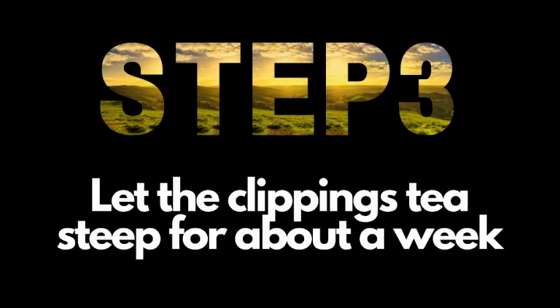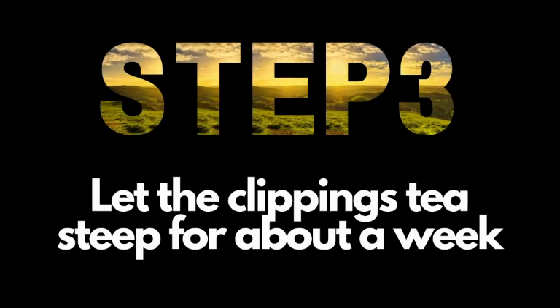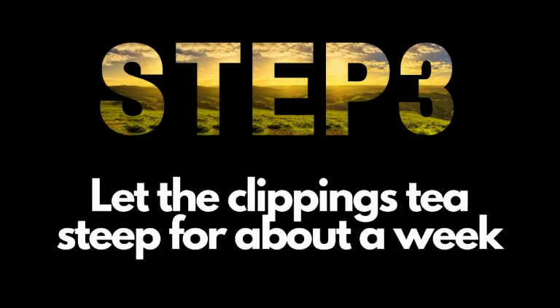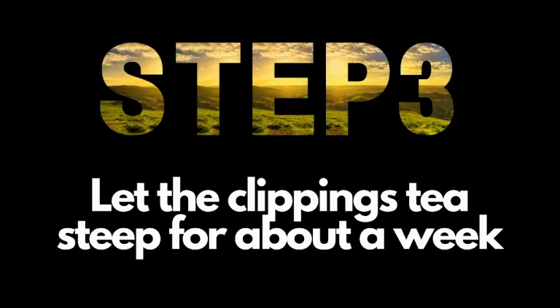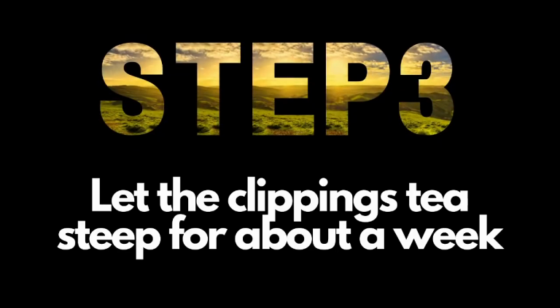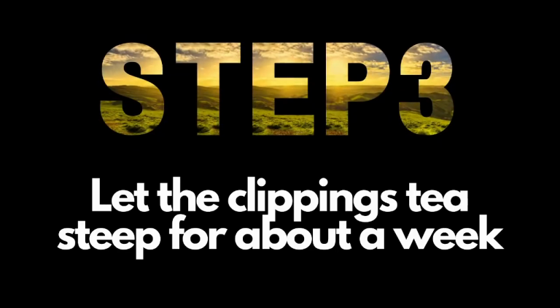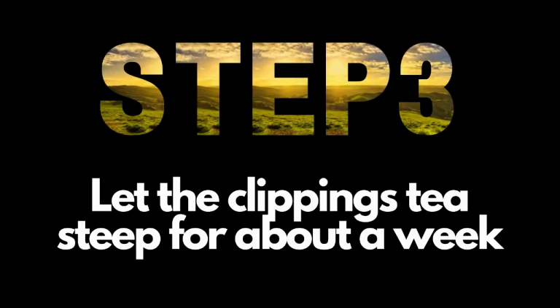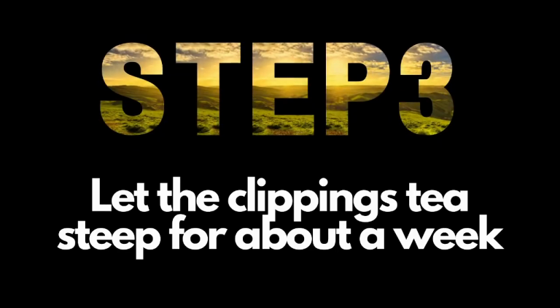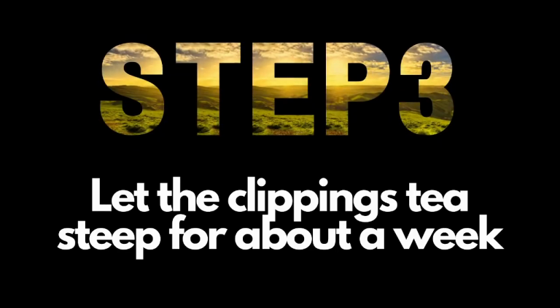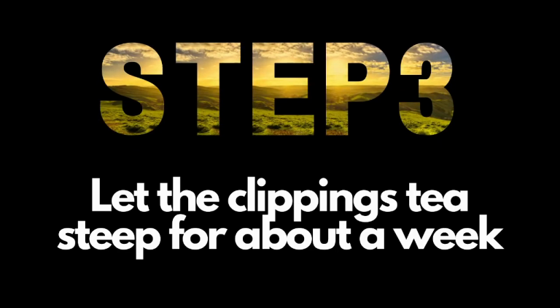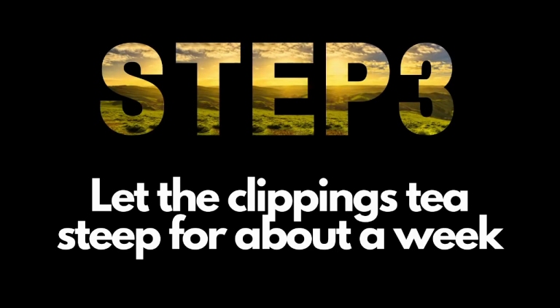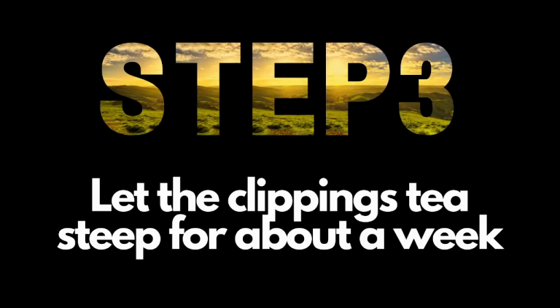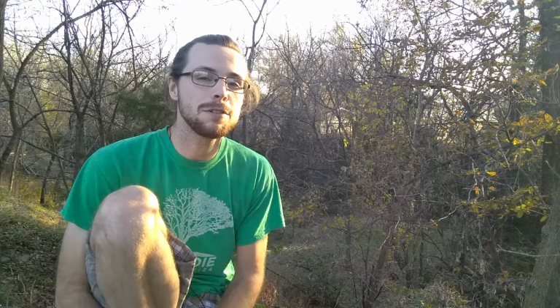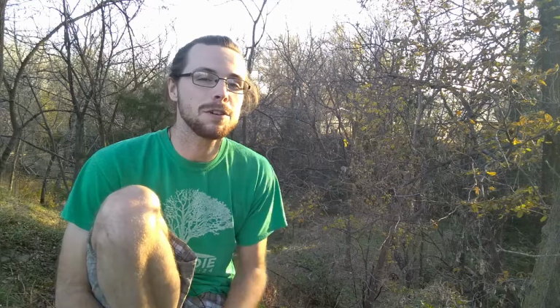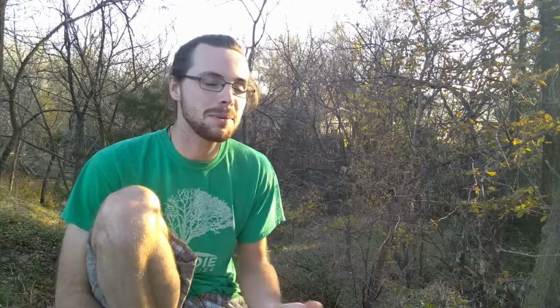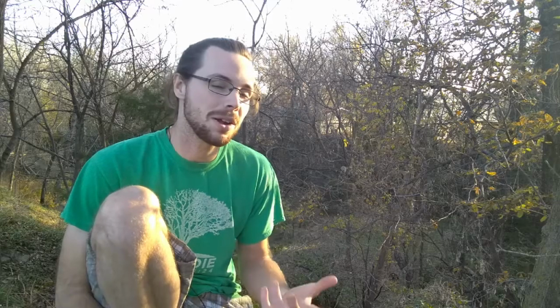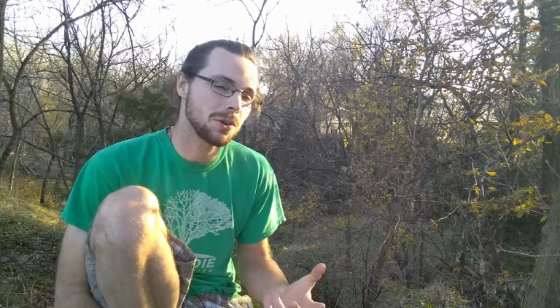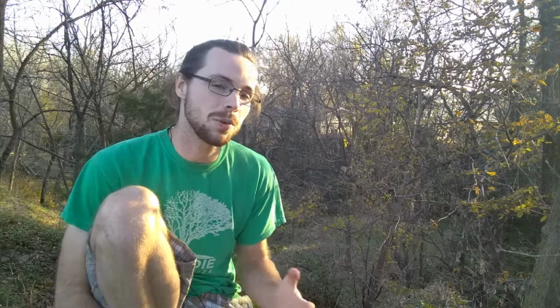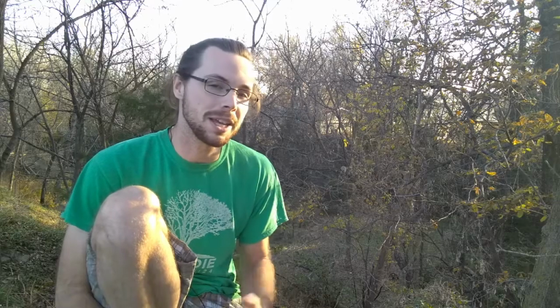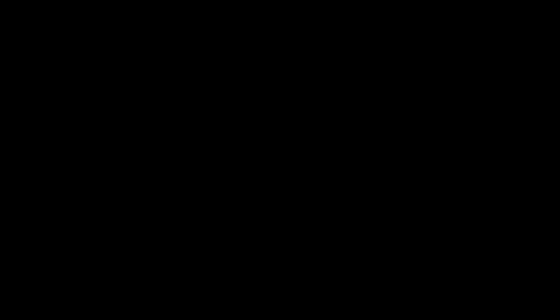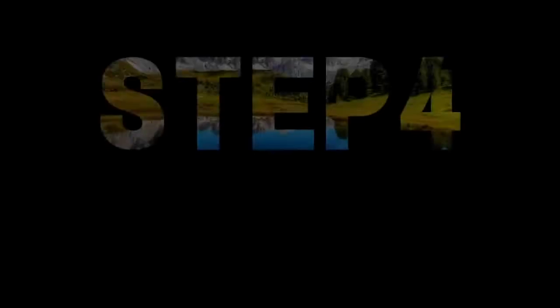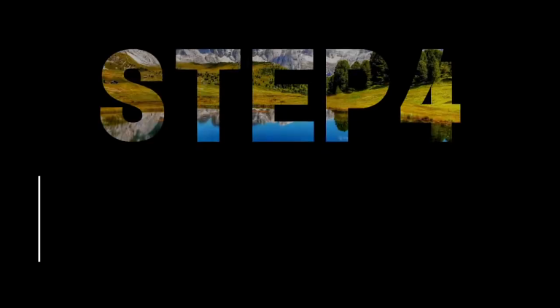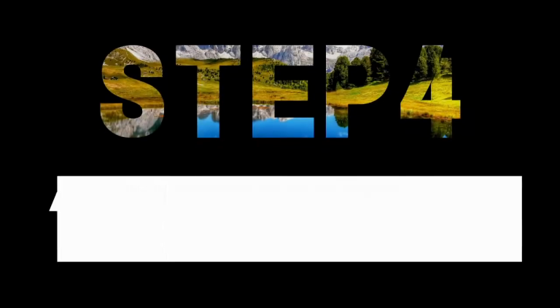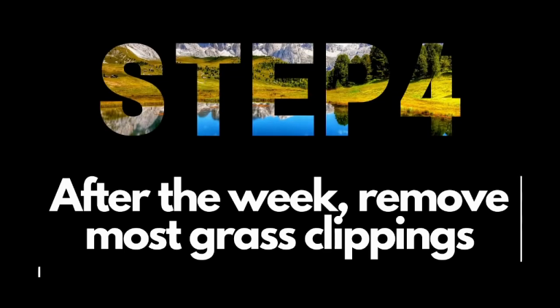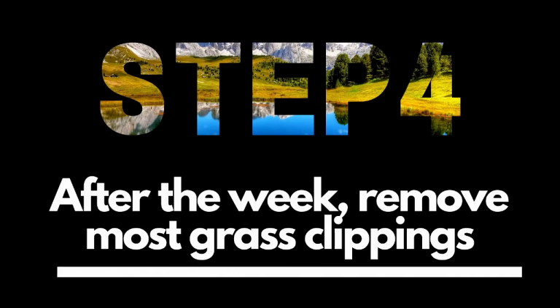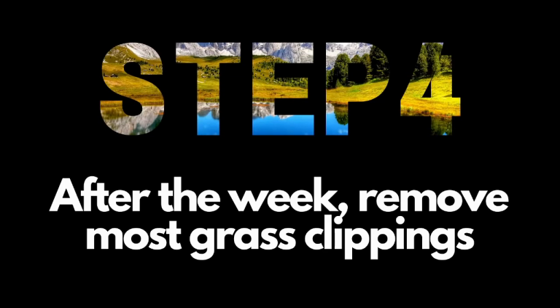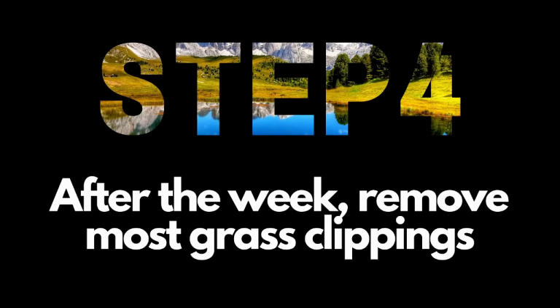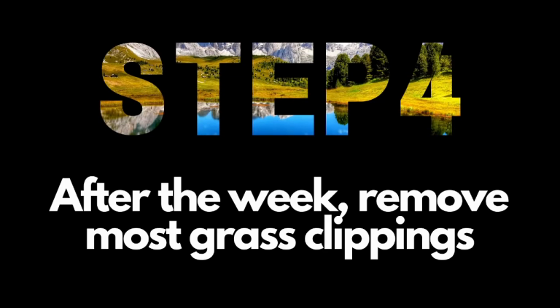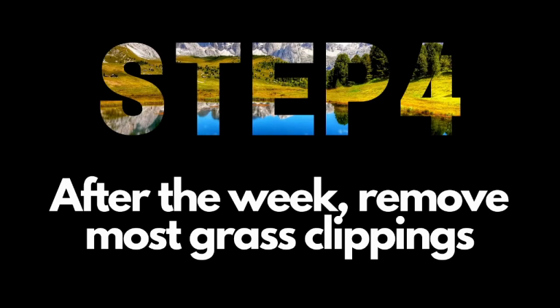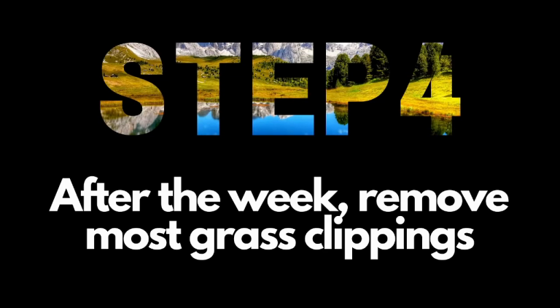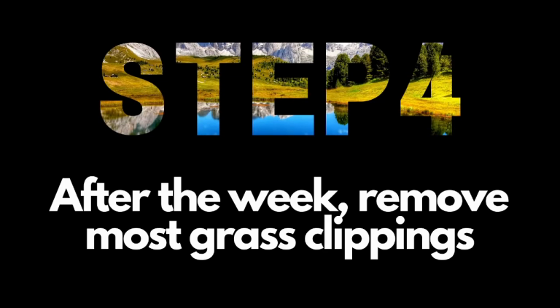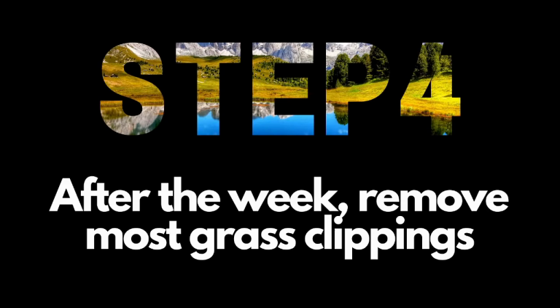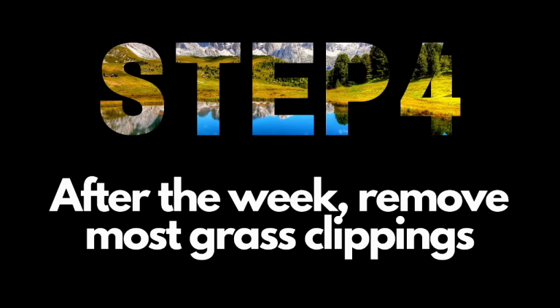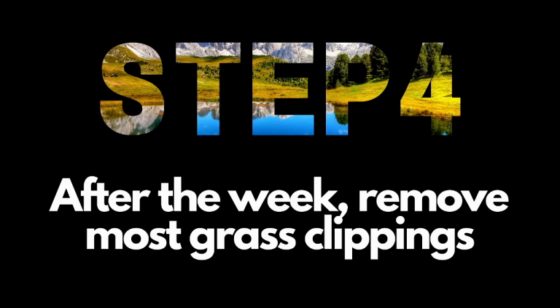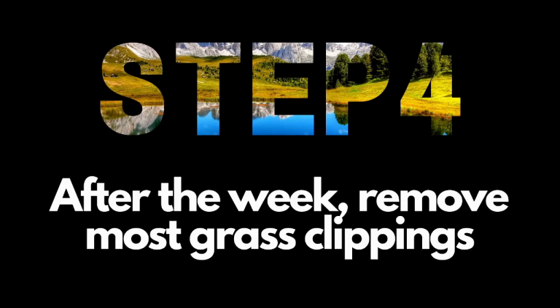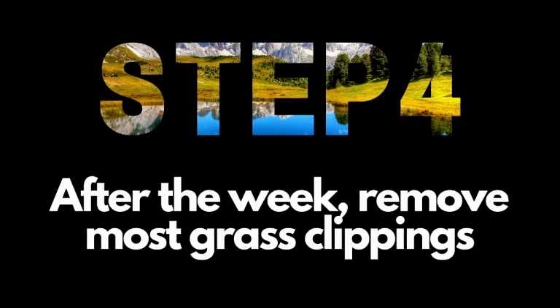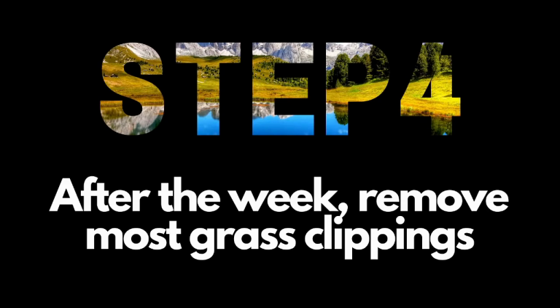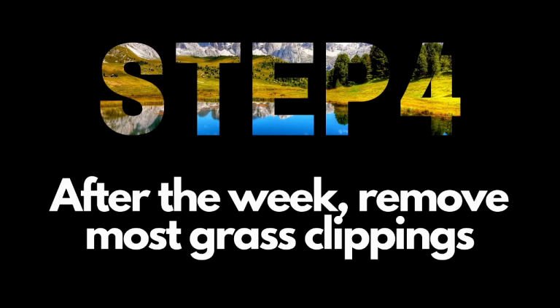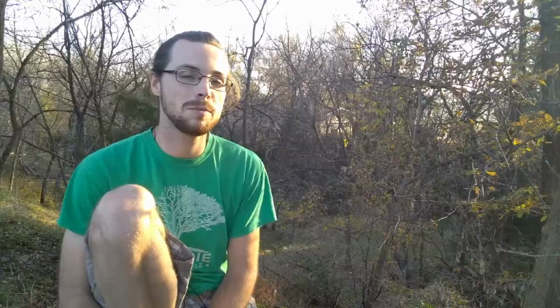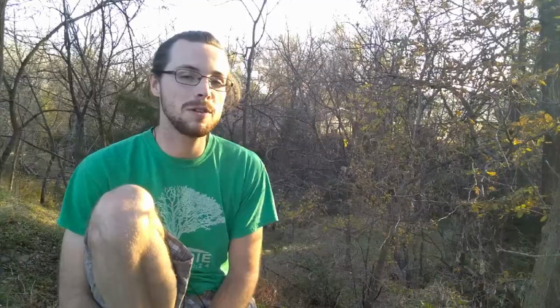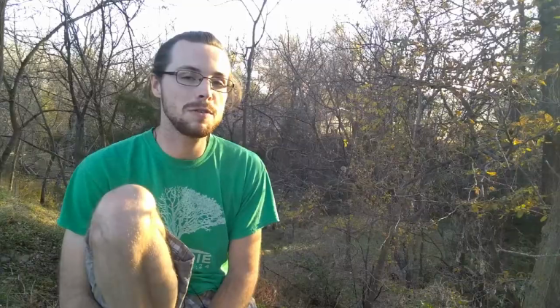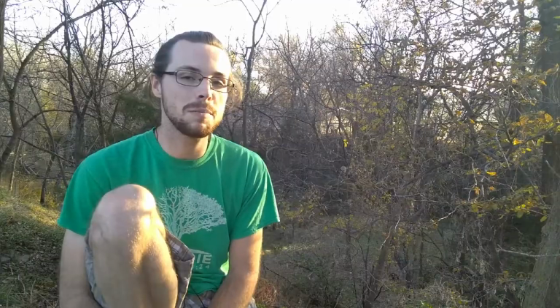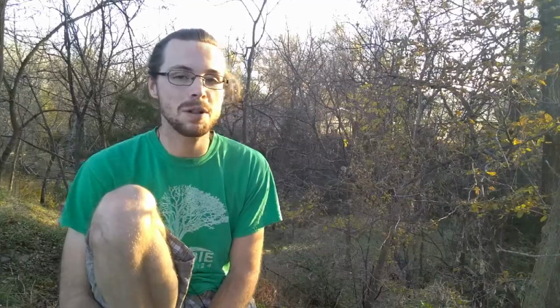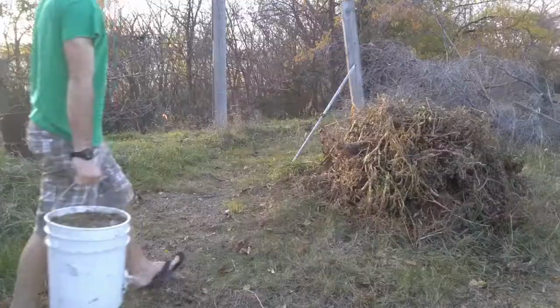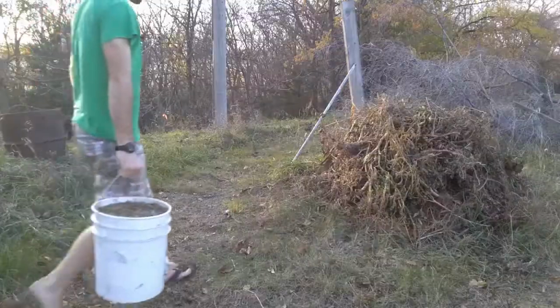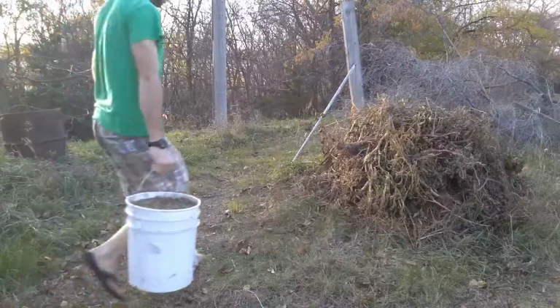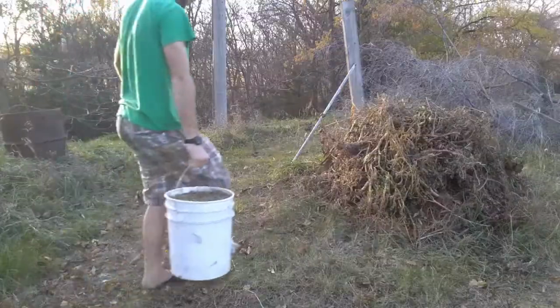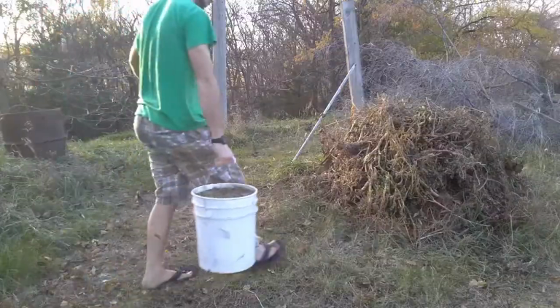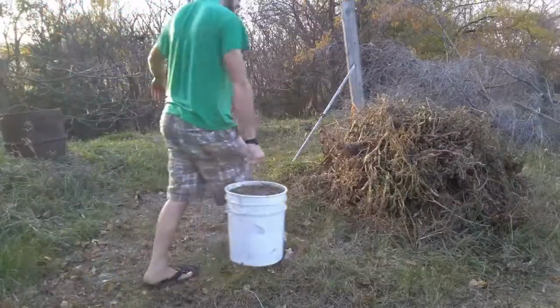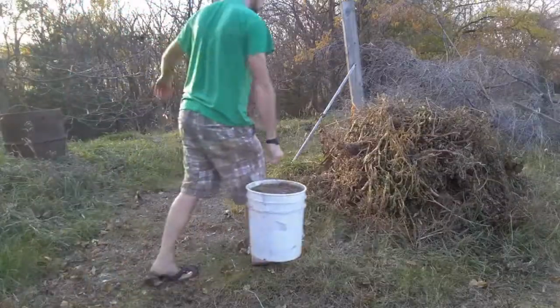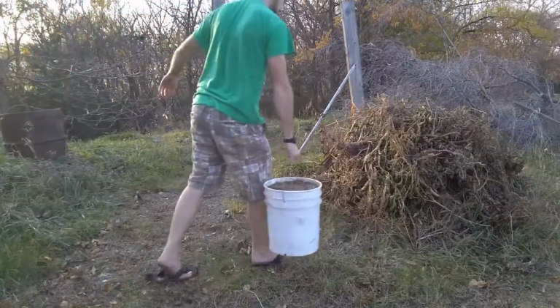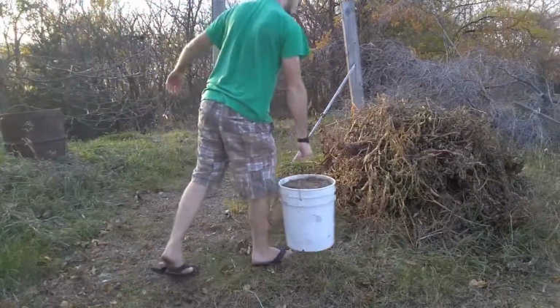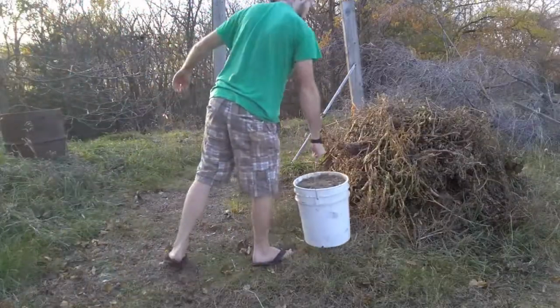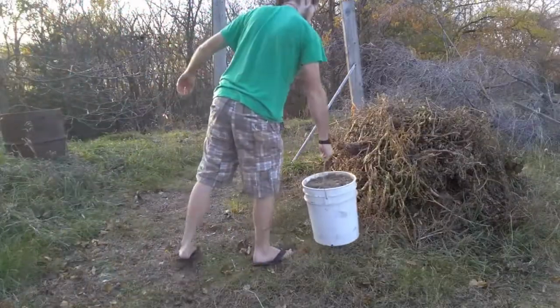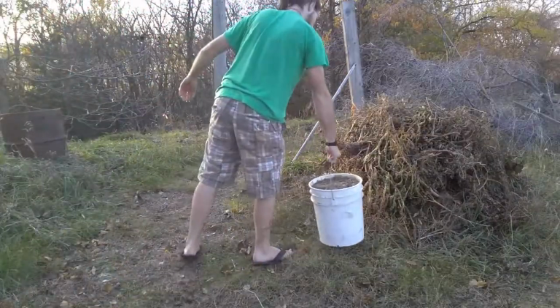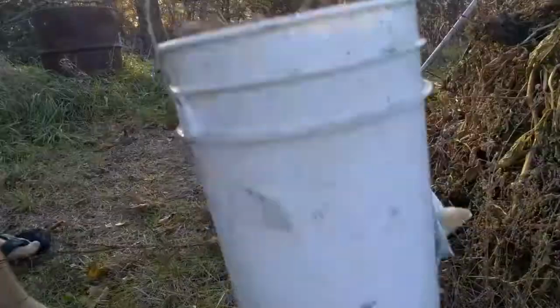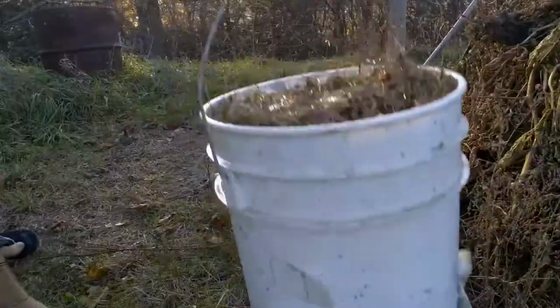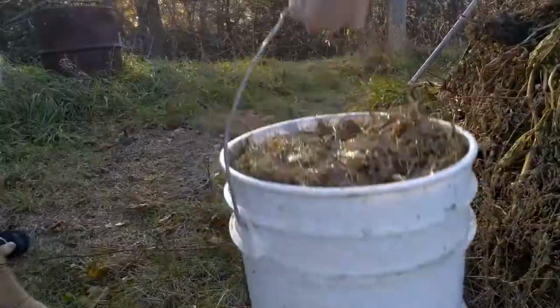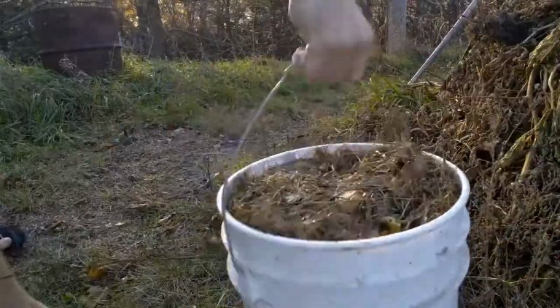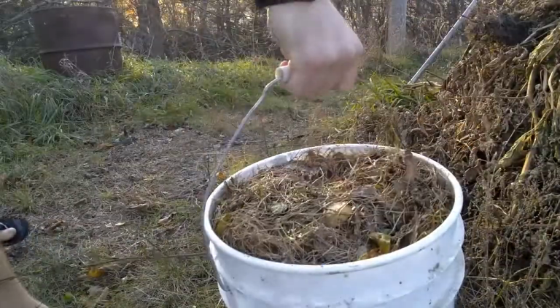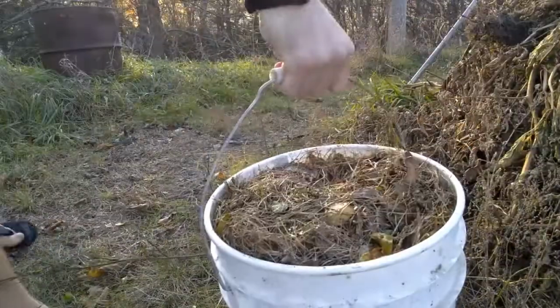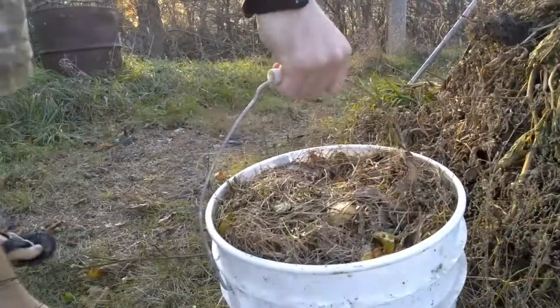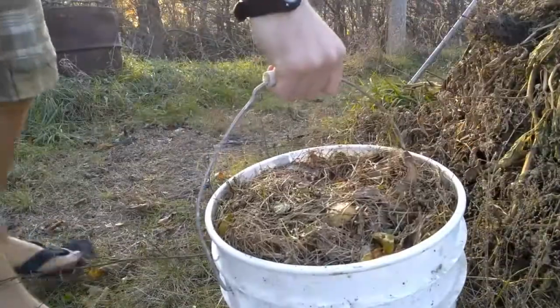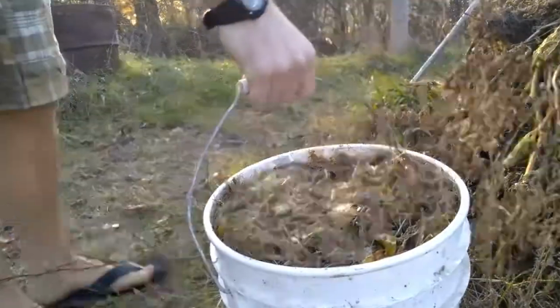Step 3: let it steep like a good tea for about a week. Step 4: after the week is up, remove the bulk of the grass clippings and you're ready to go.